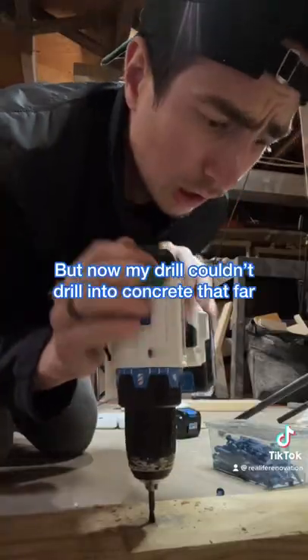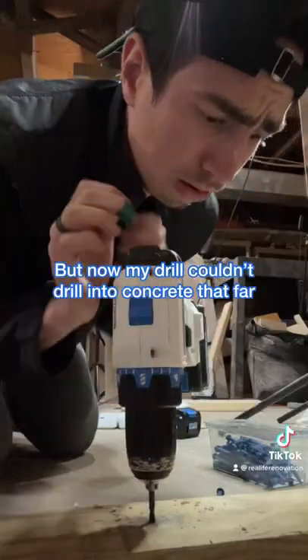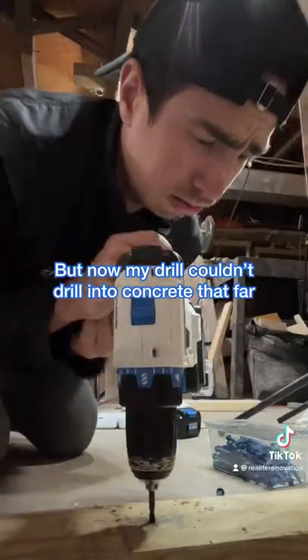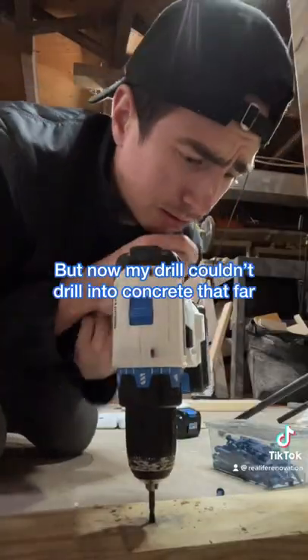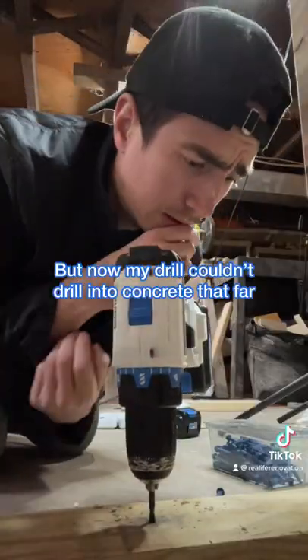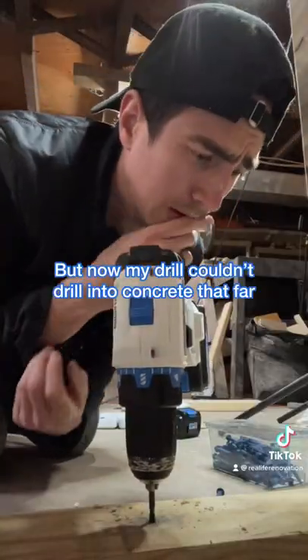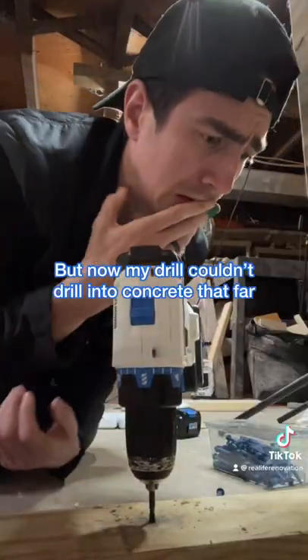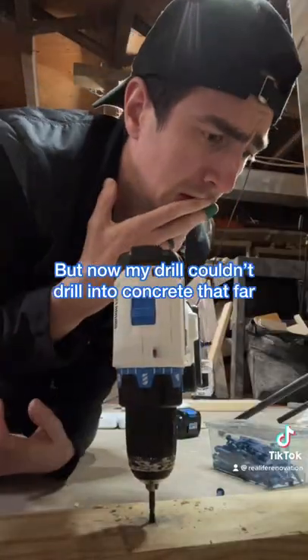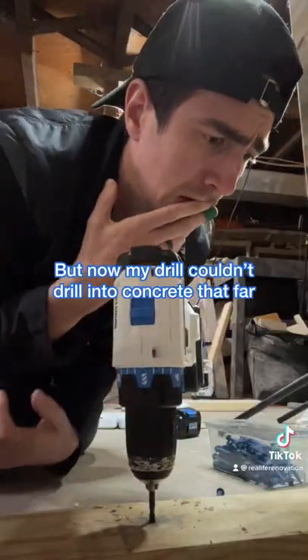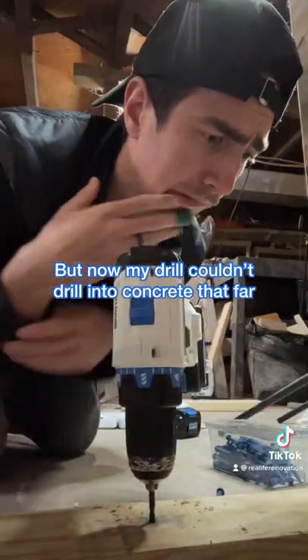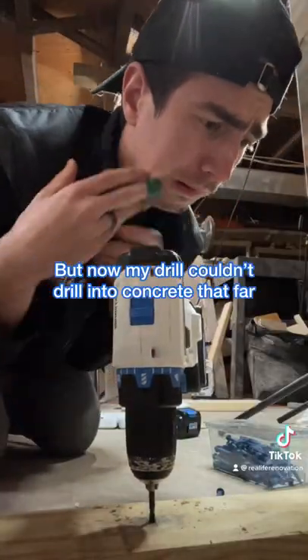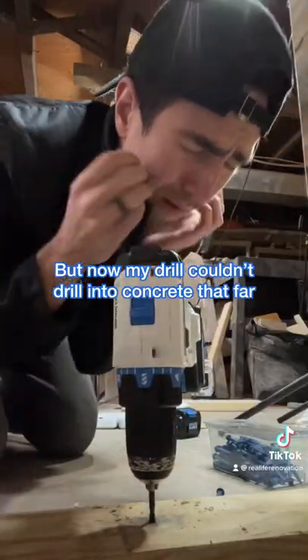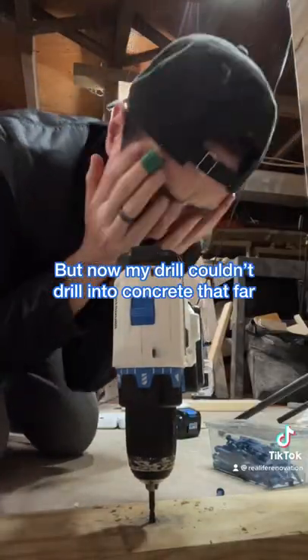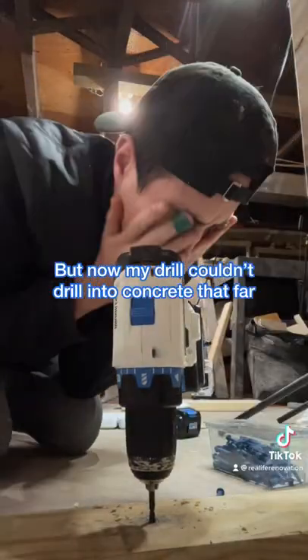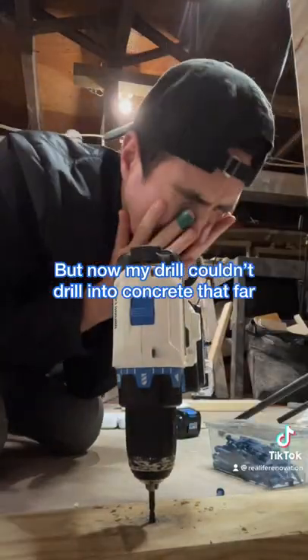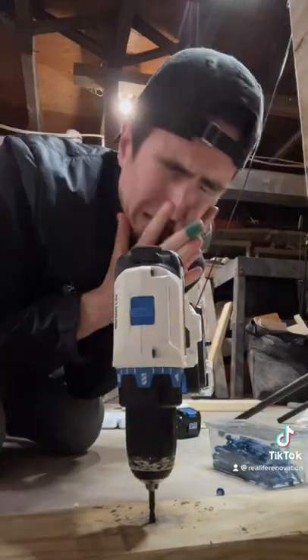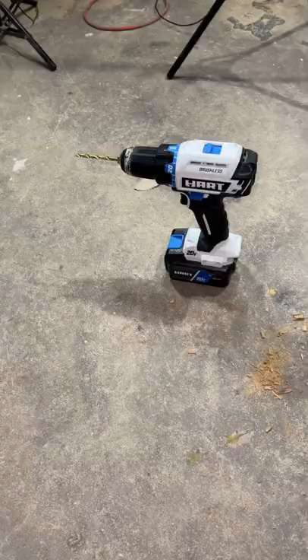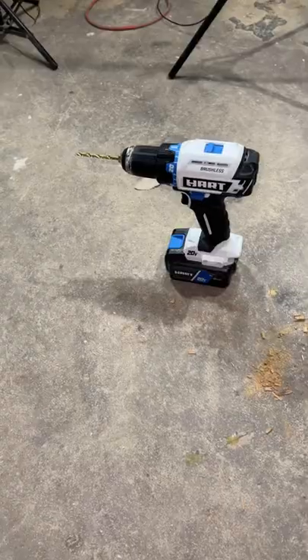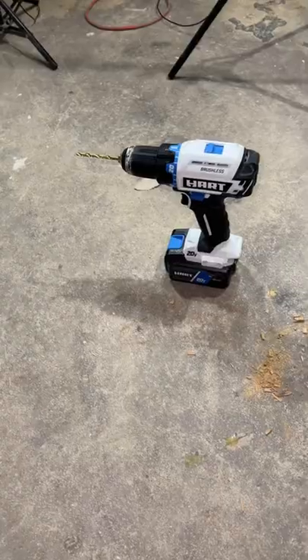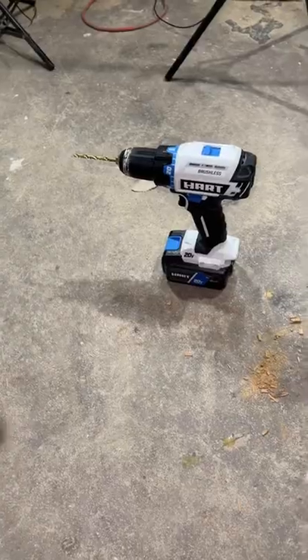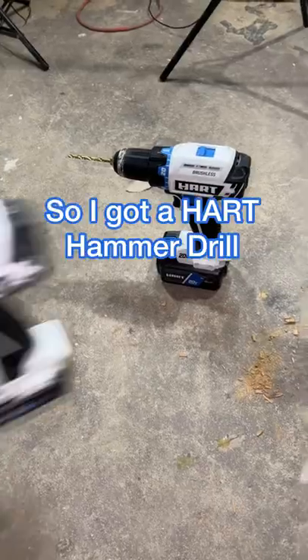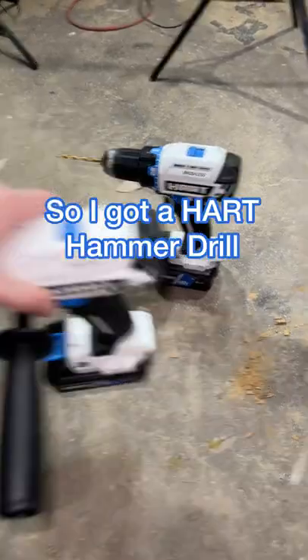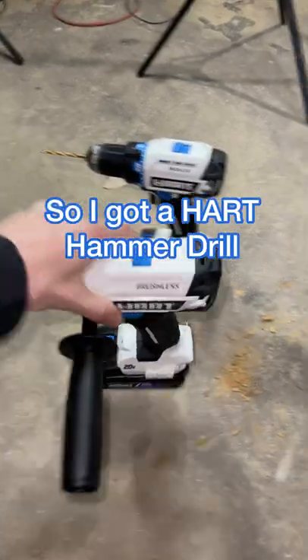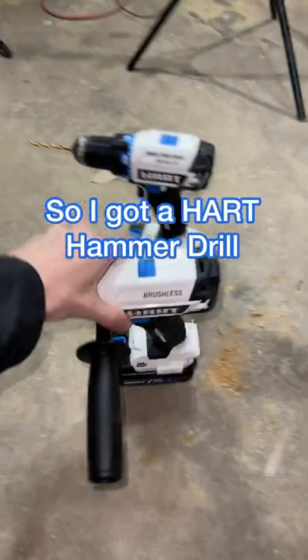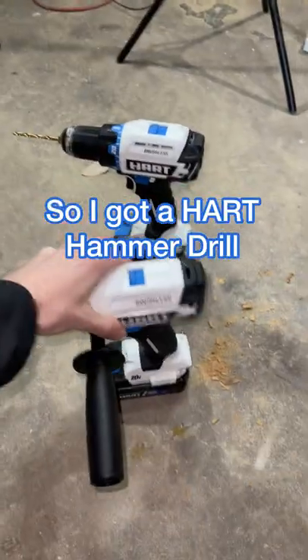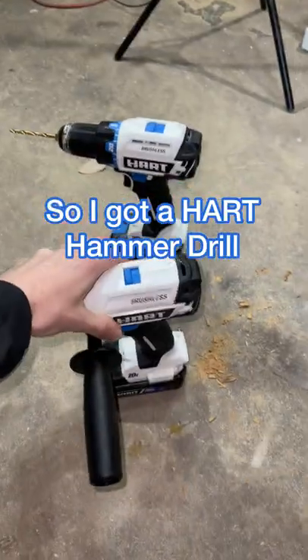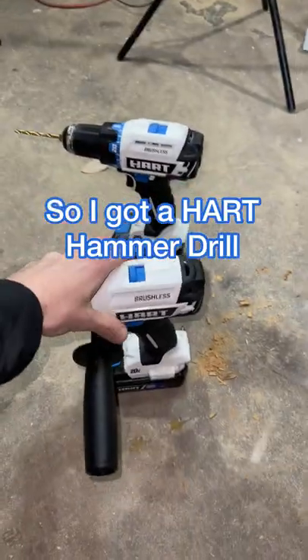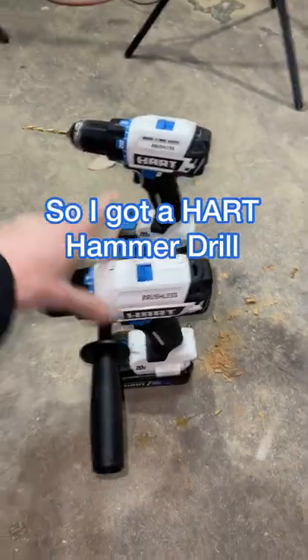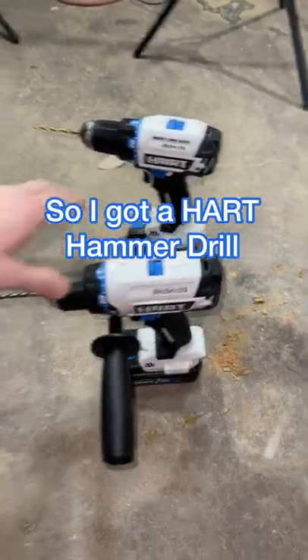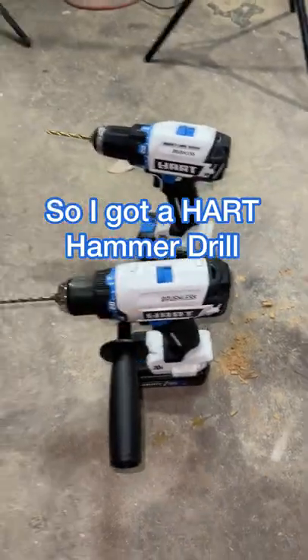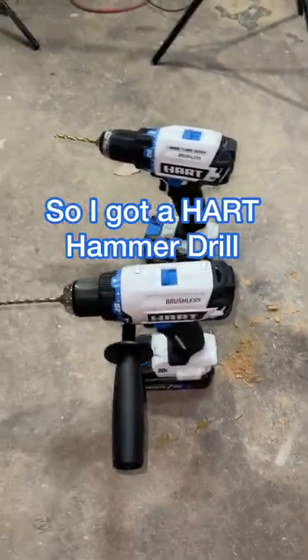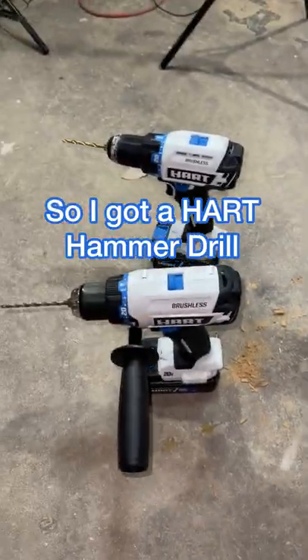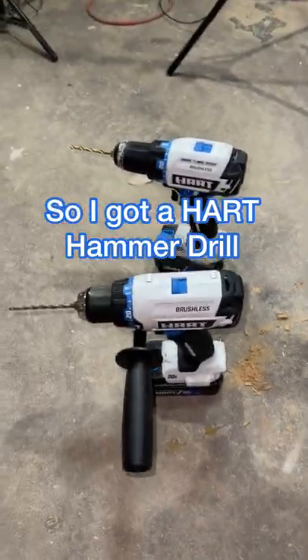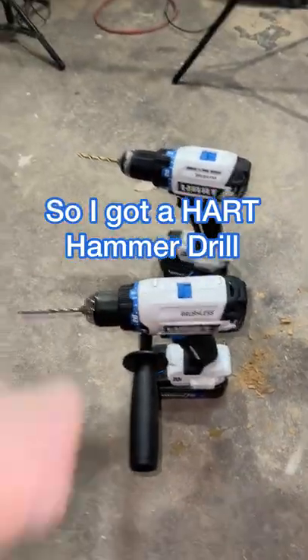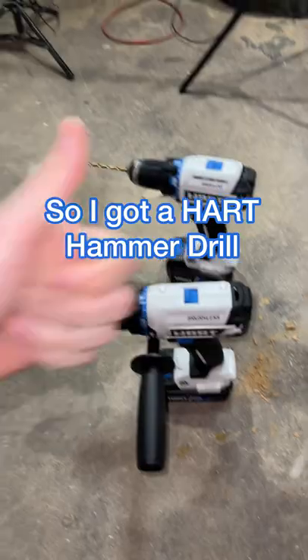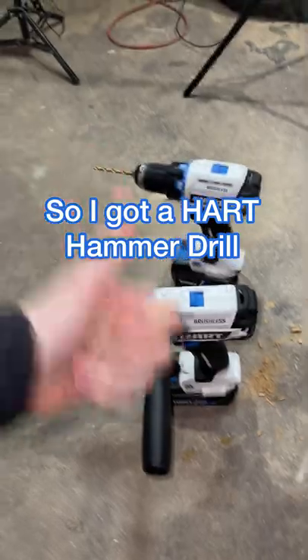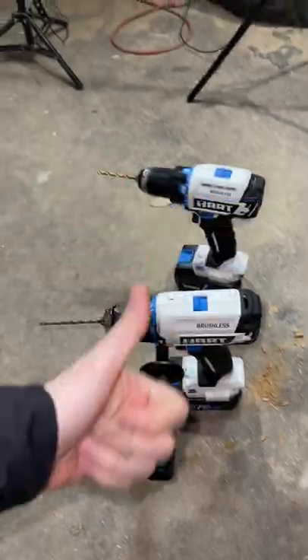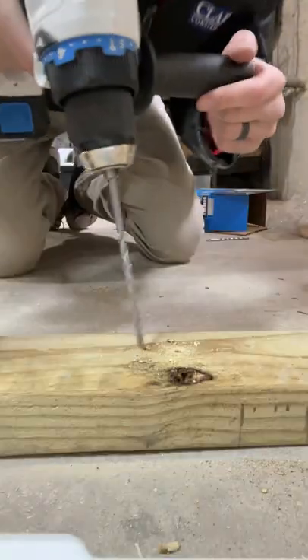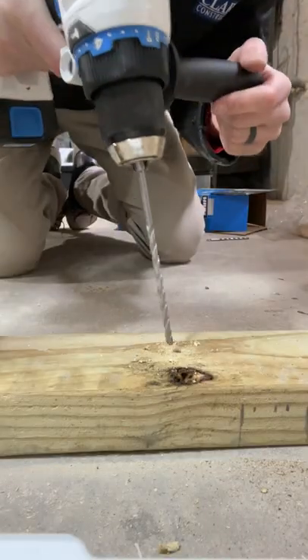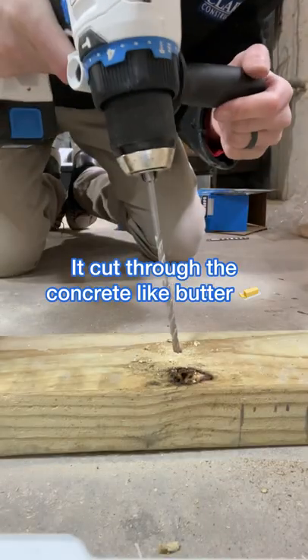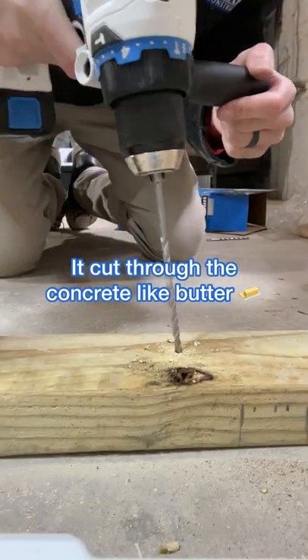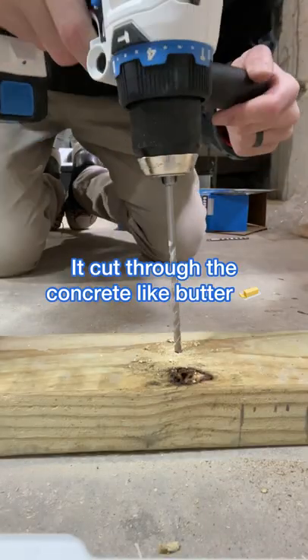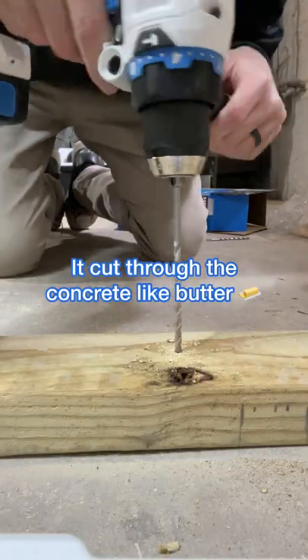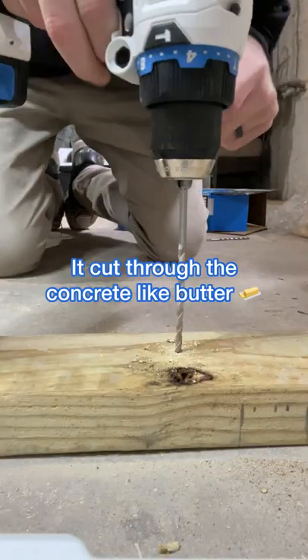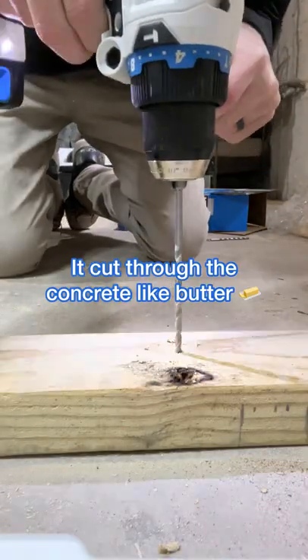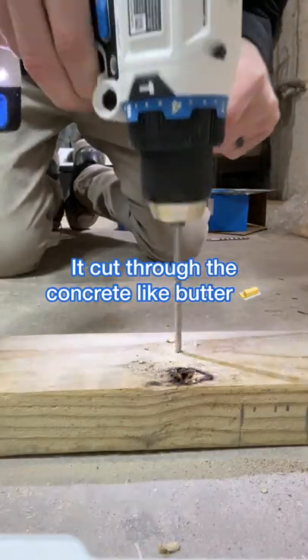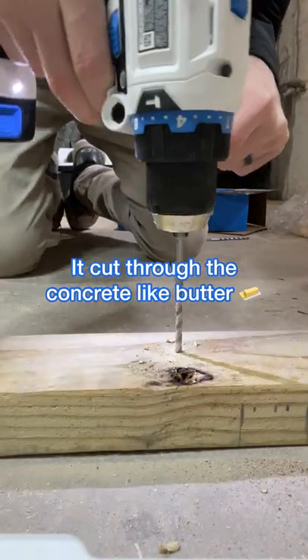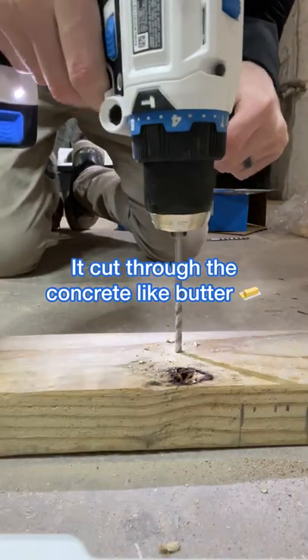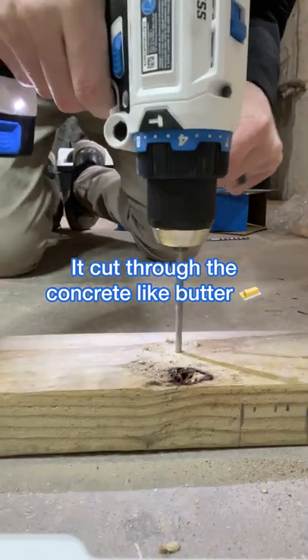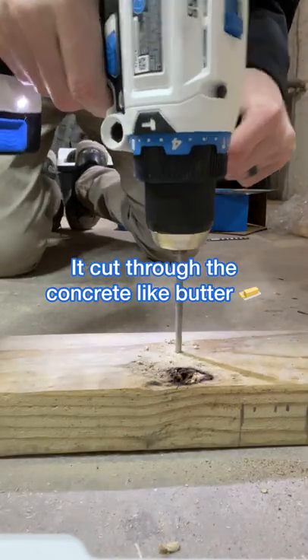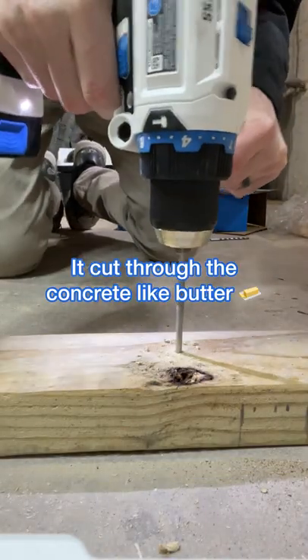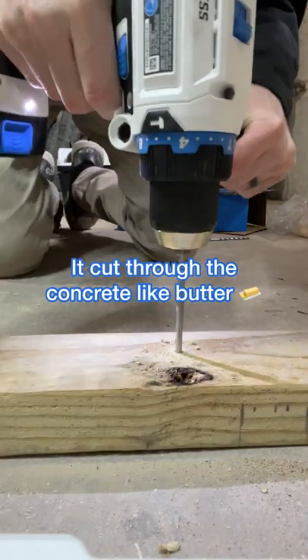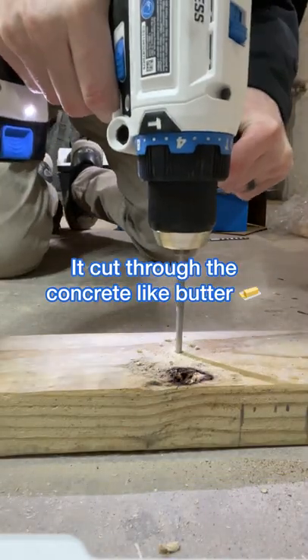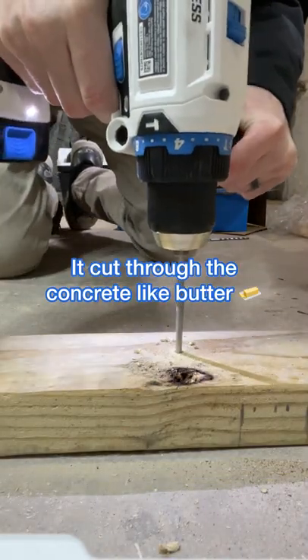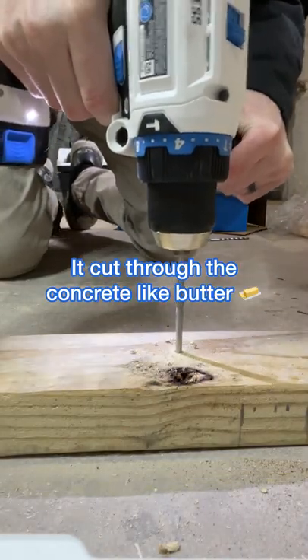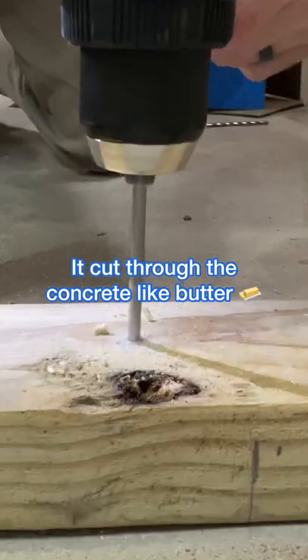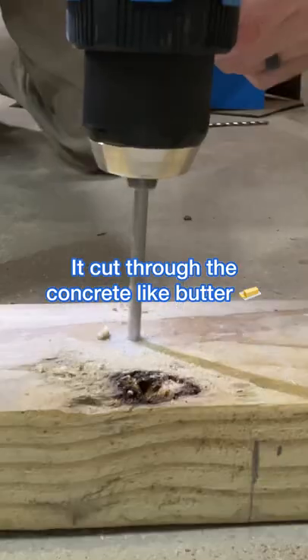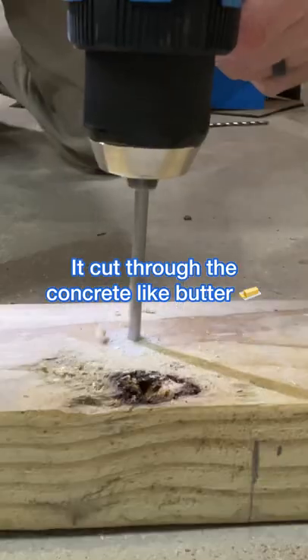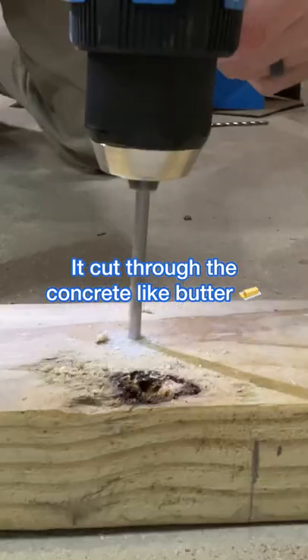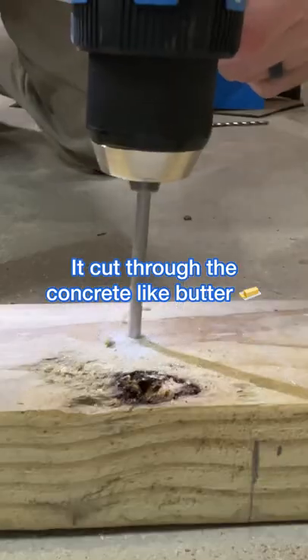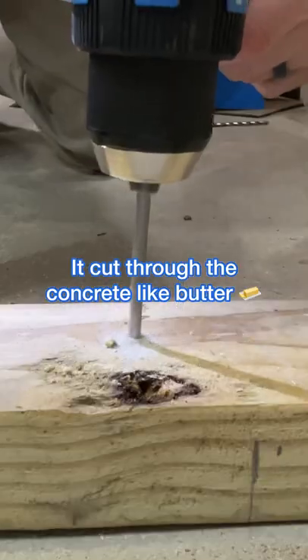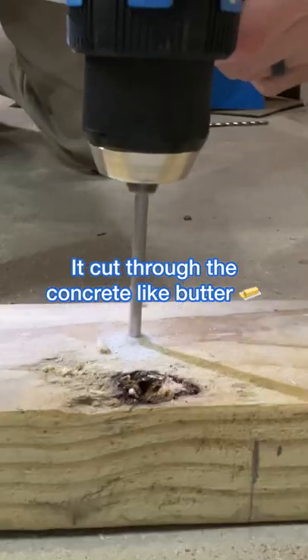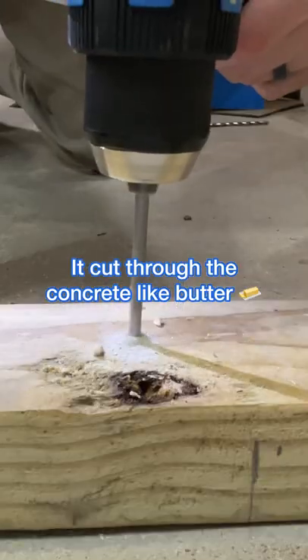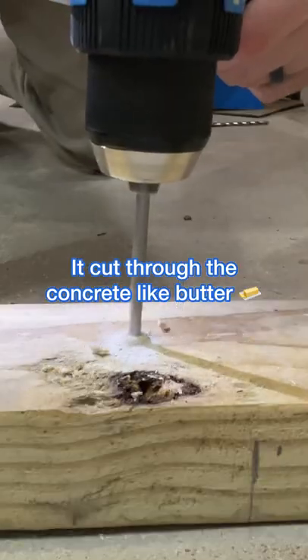But then I had another problem — my drill just couldn't drill that deep. So I went and got a hammer drill, and this baby was the real deal. It cut through the concrete like butter and now I was in business.